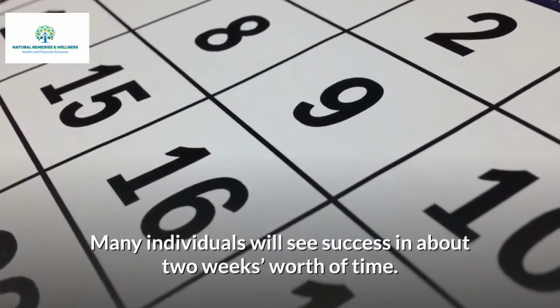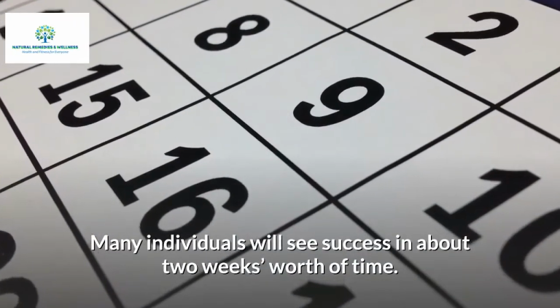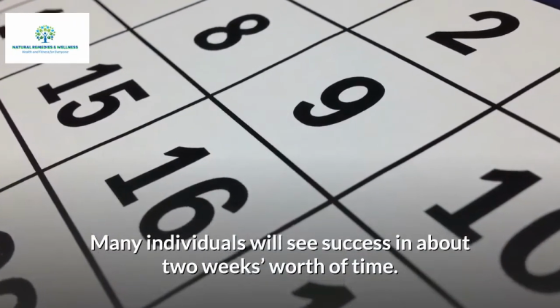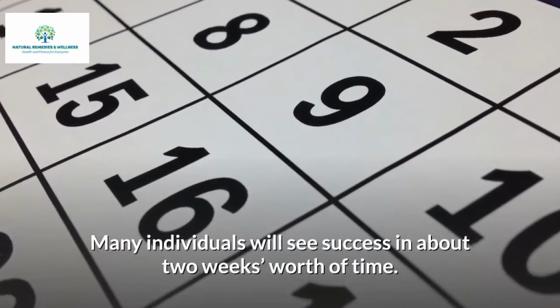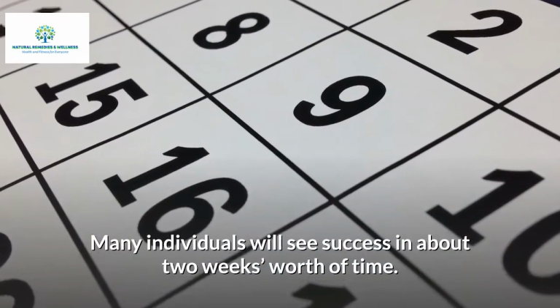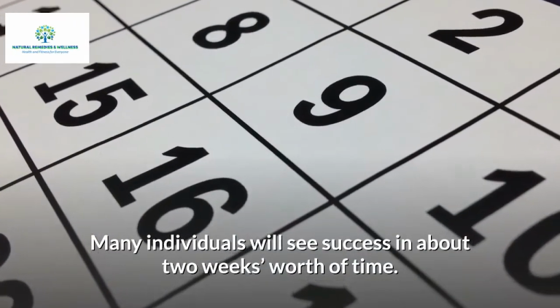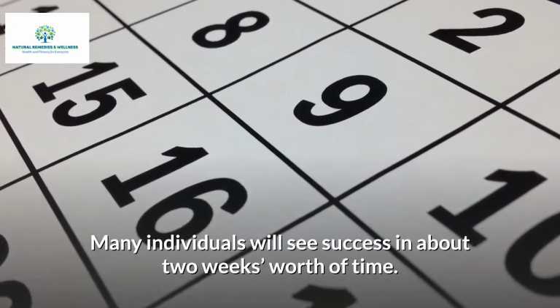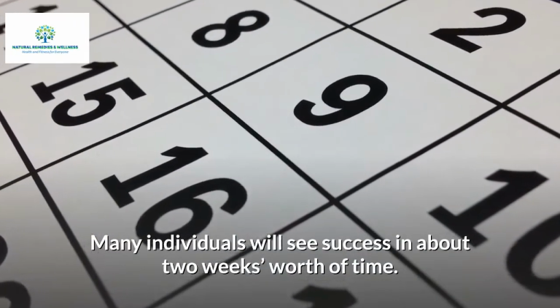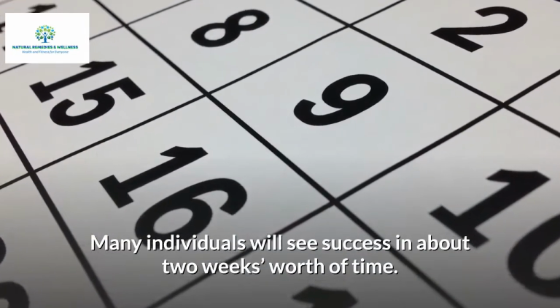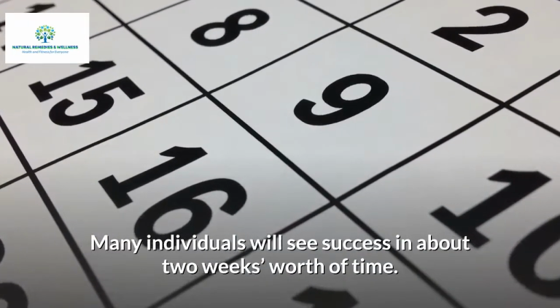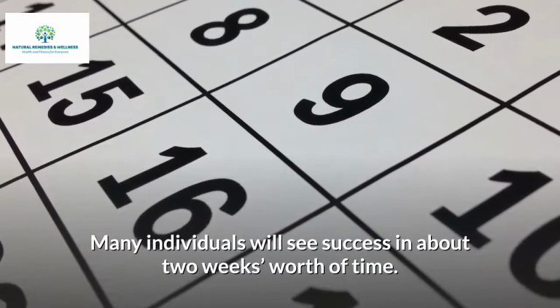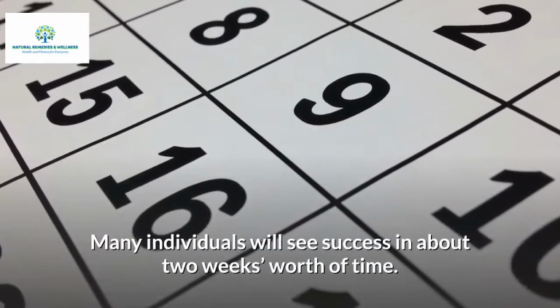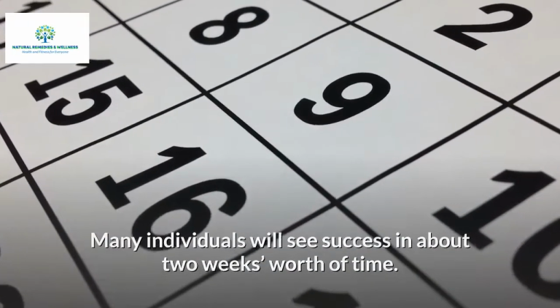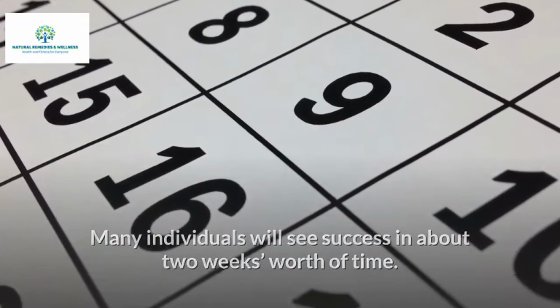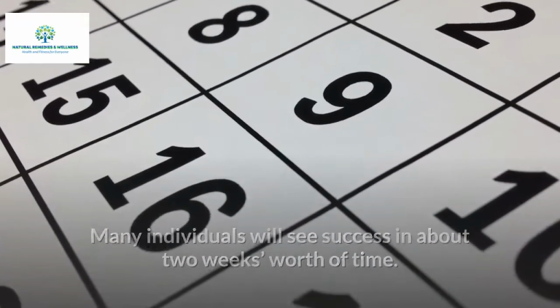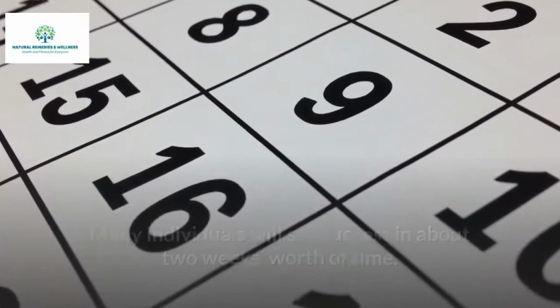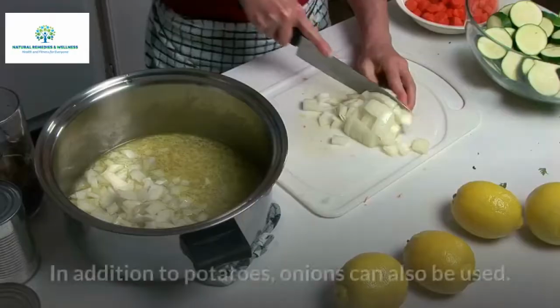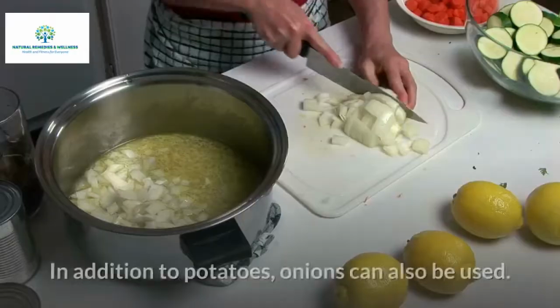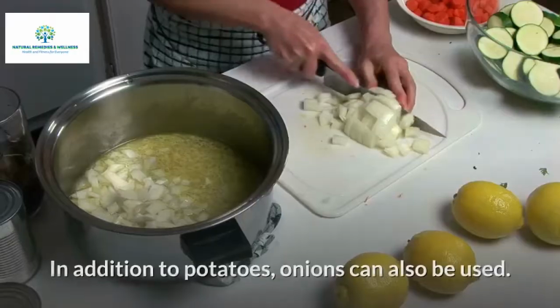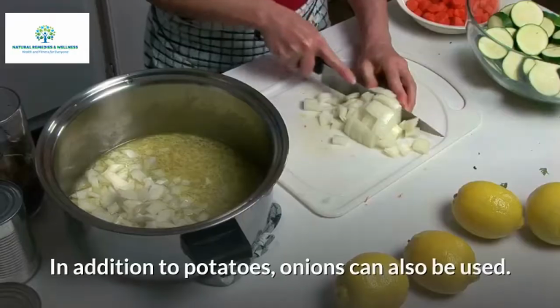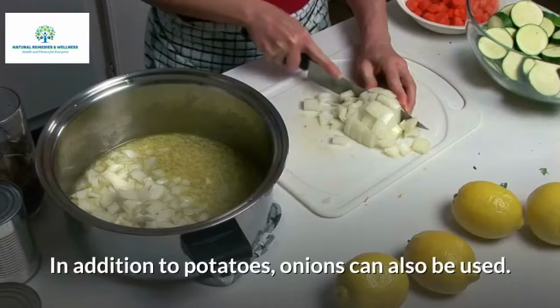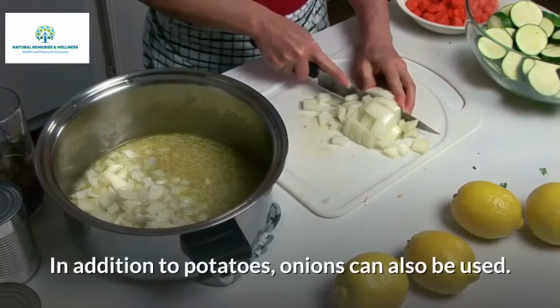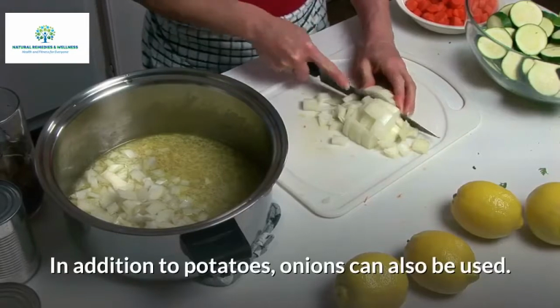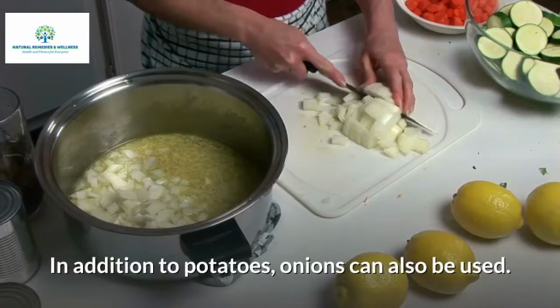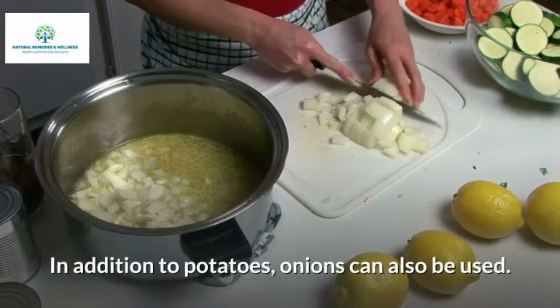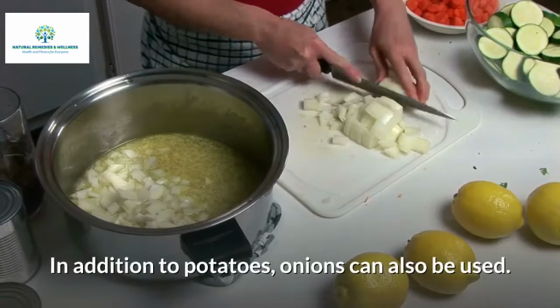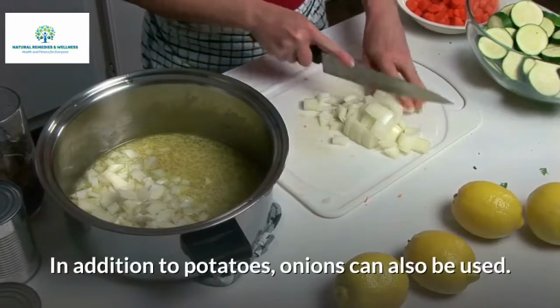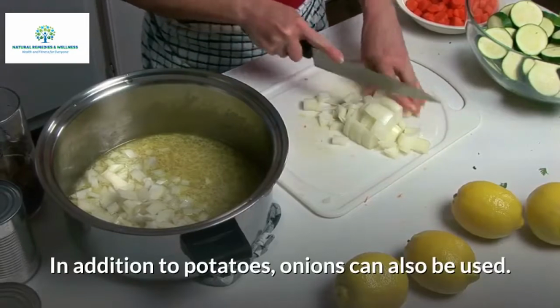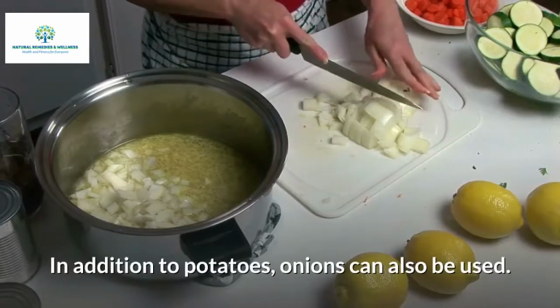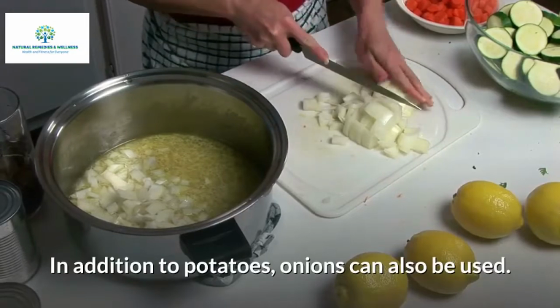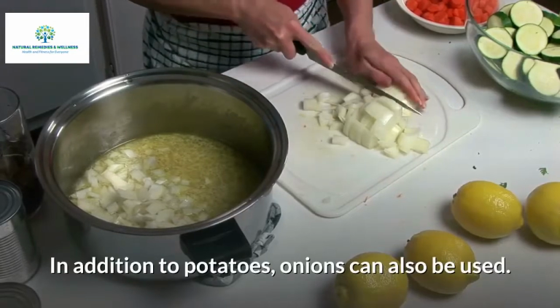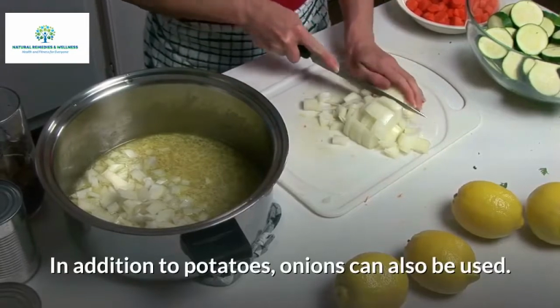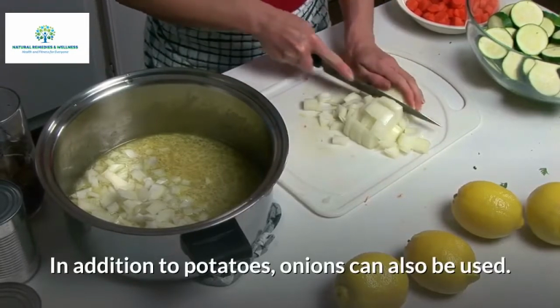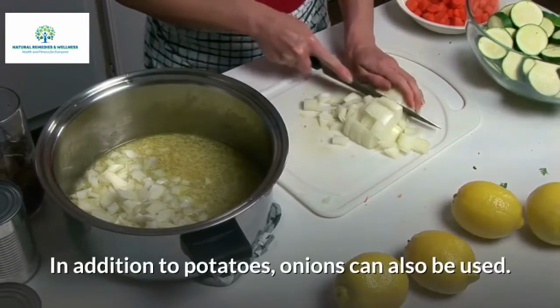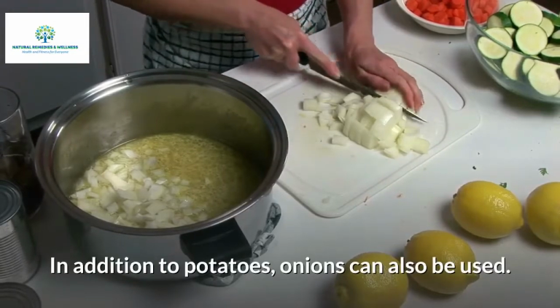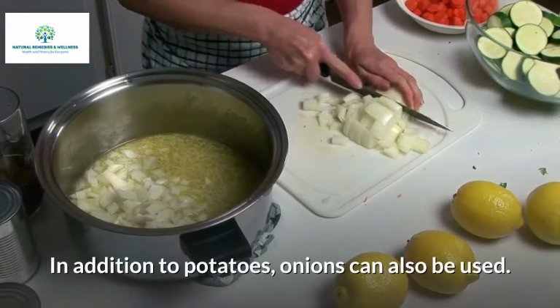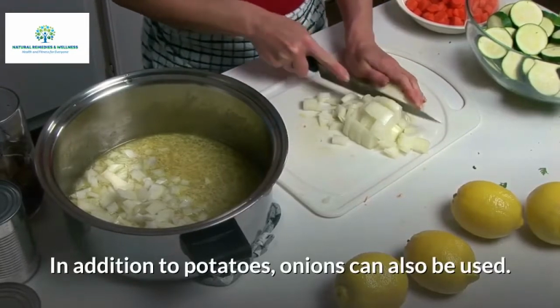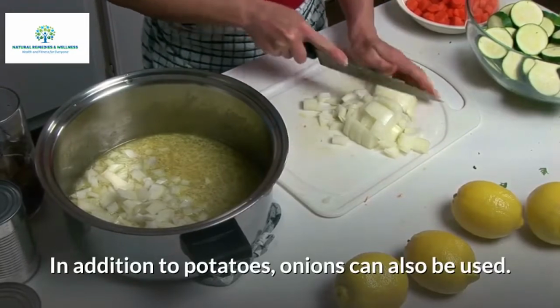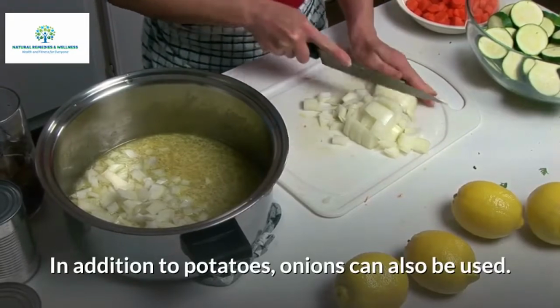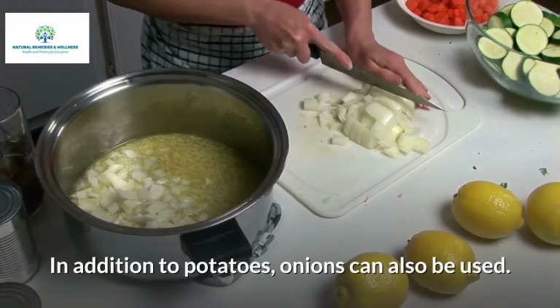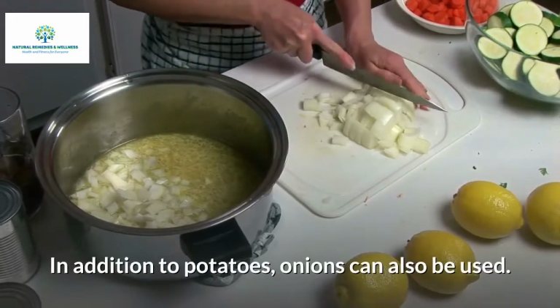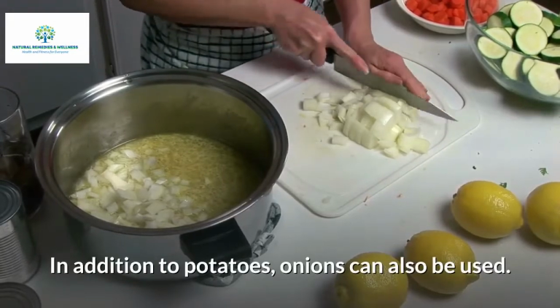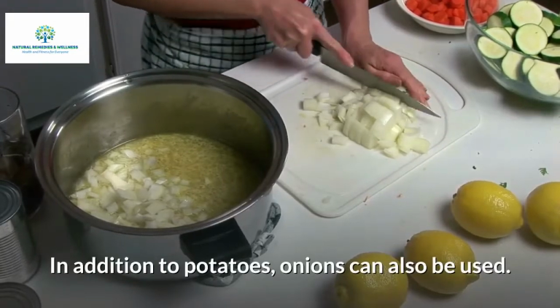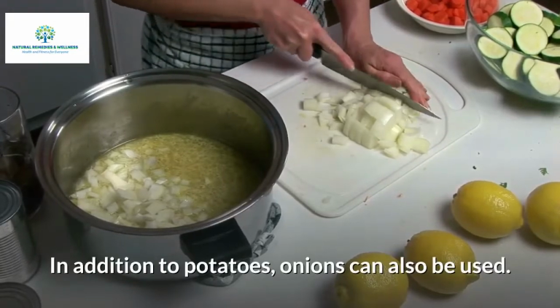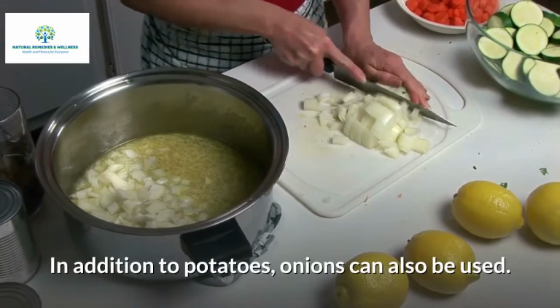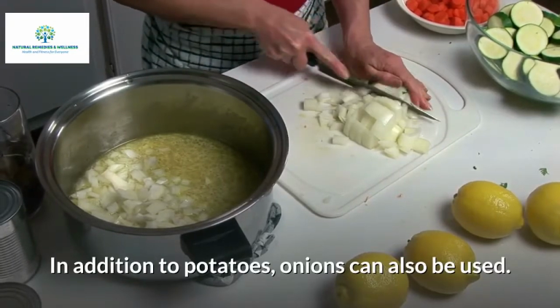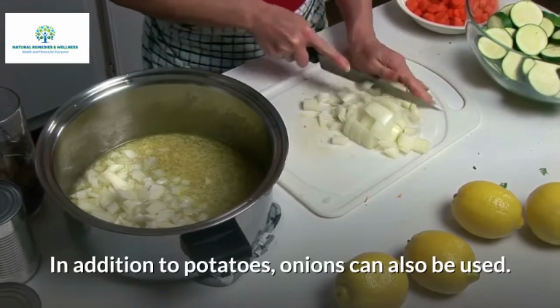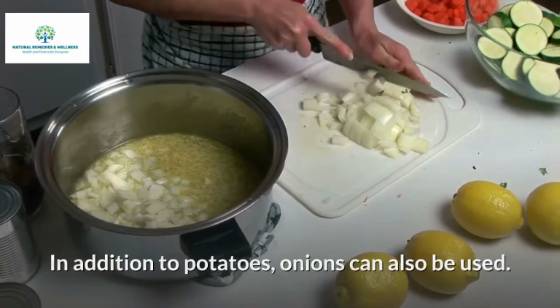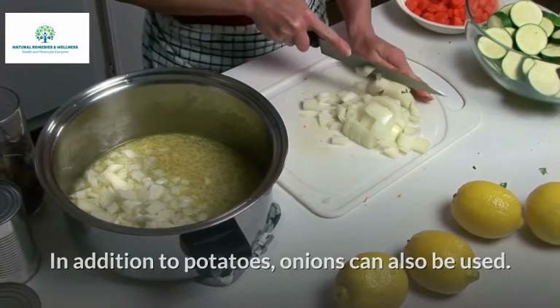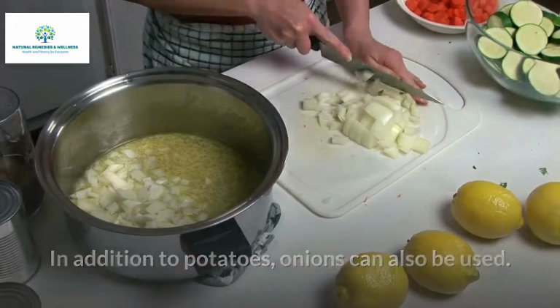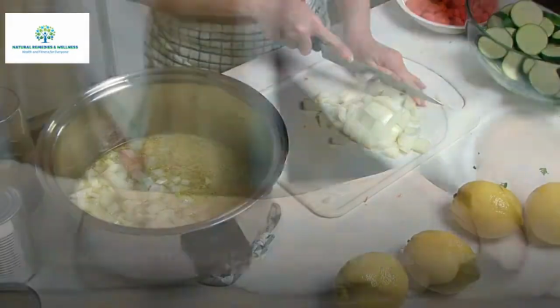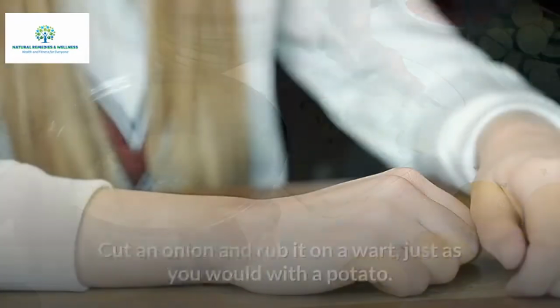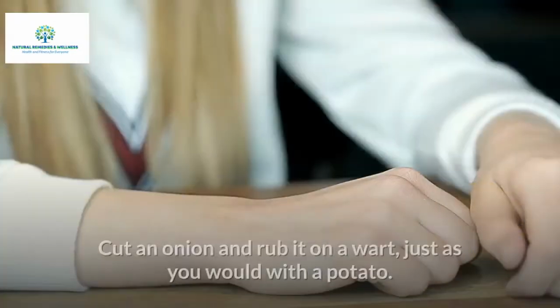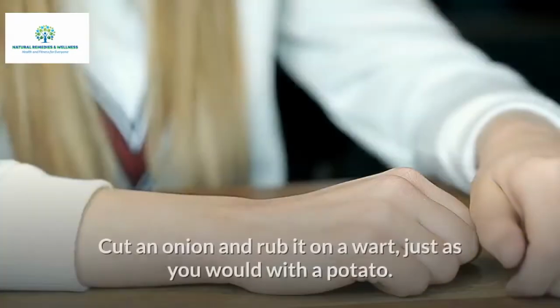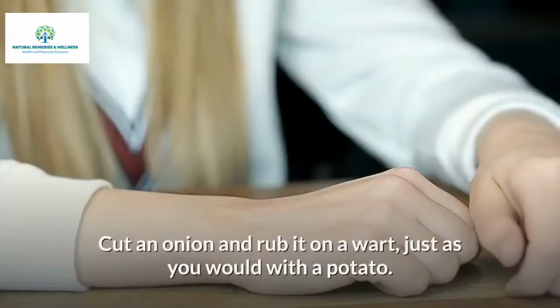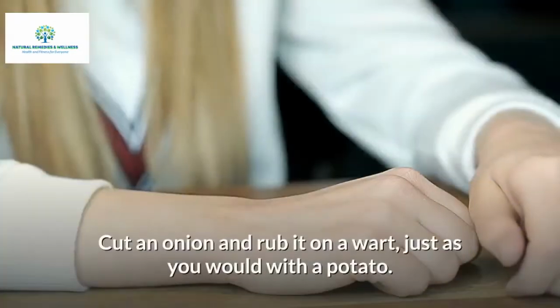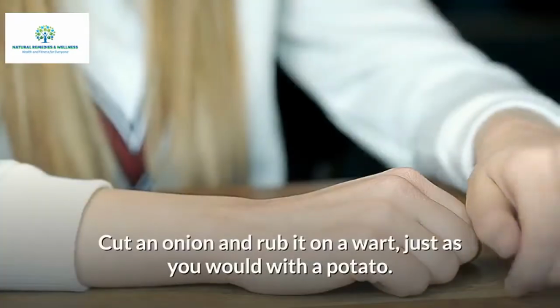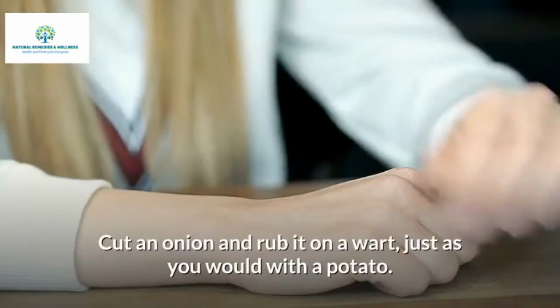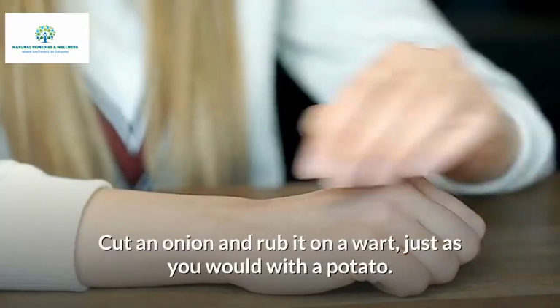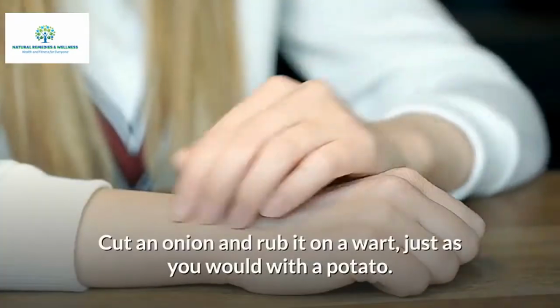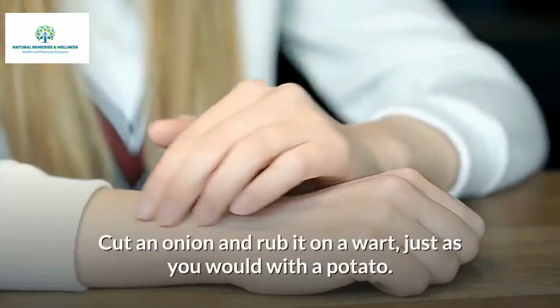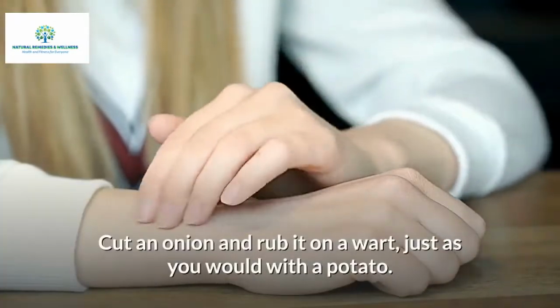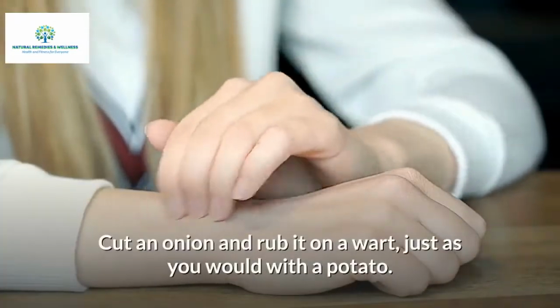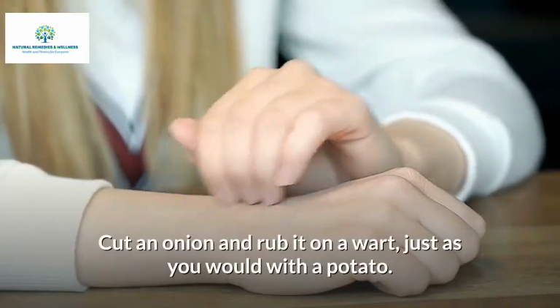In addition to potatoes, onions can also be used. Cut an onion and rub it on a wart, just as you would with a potato.